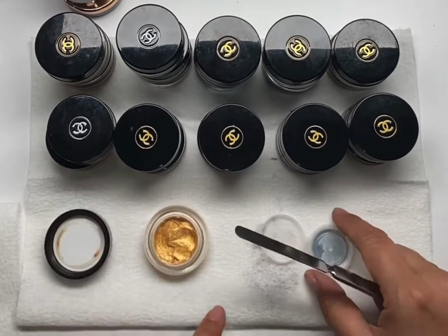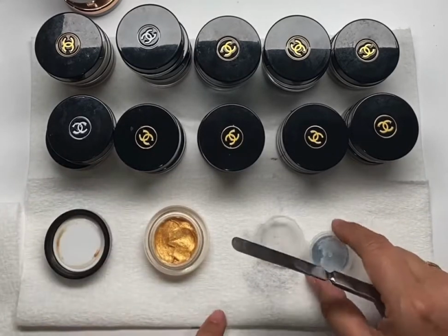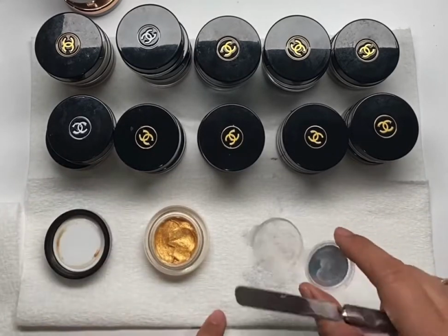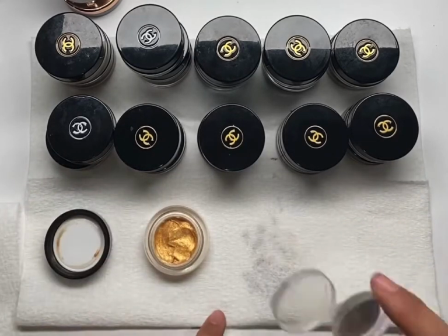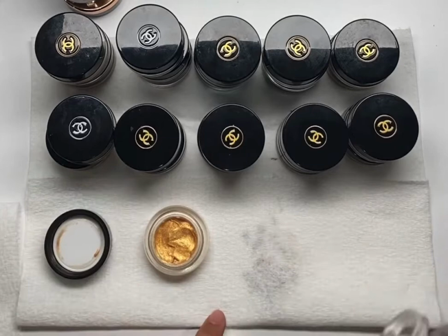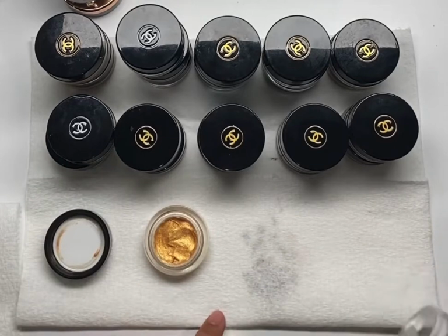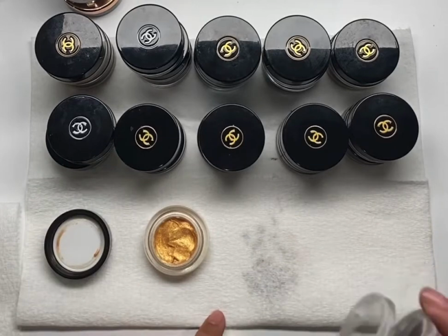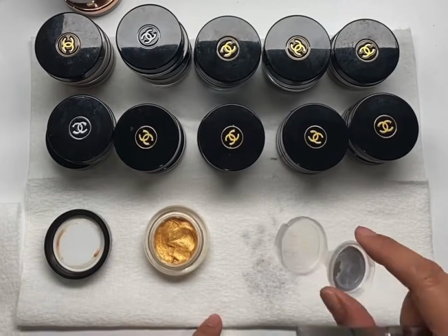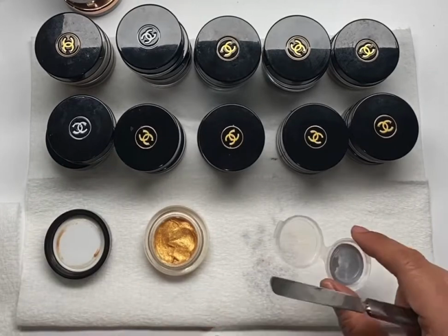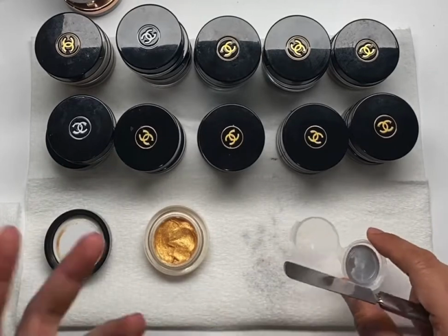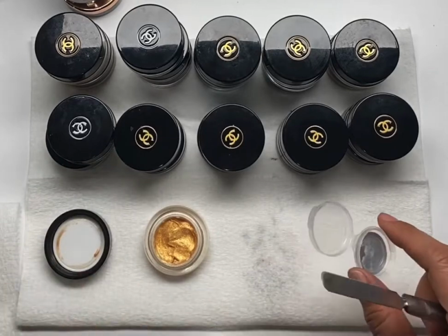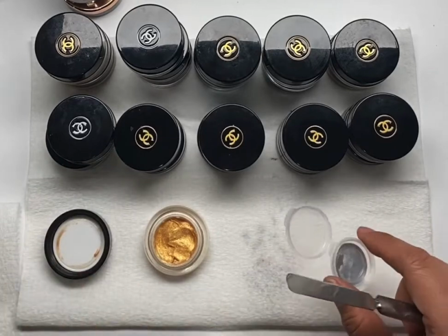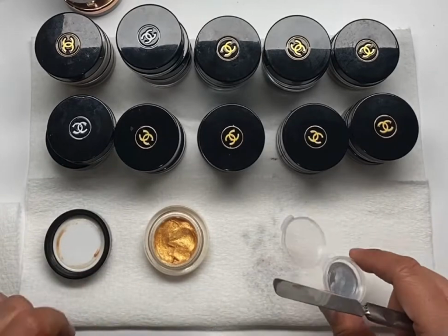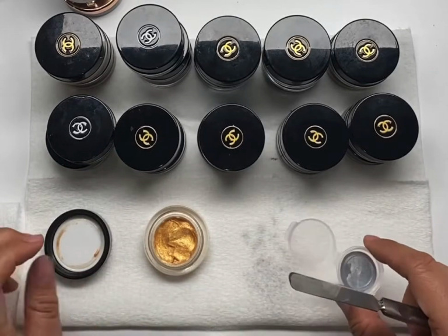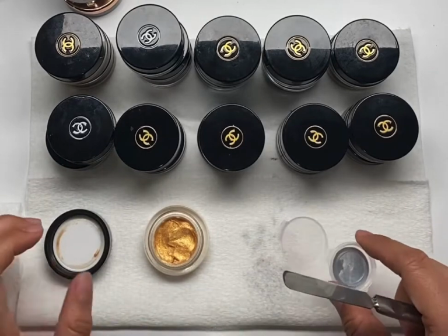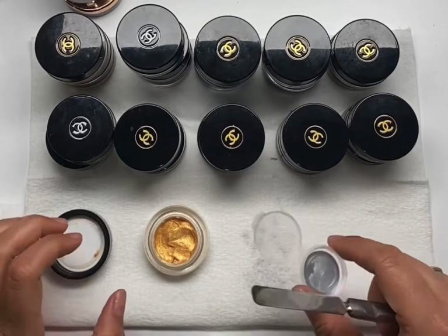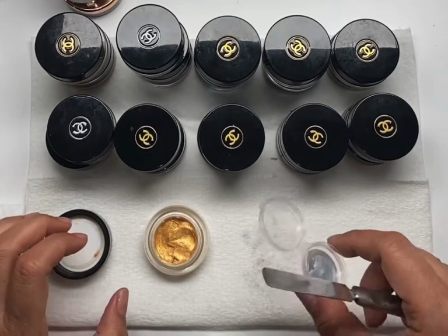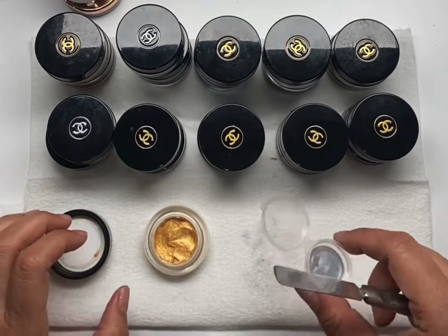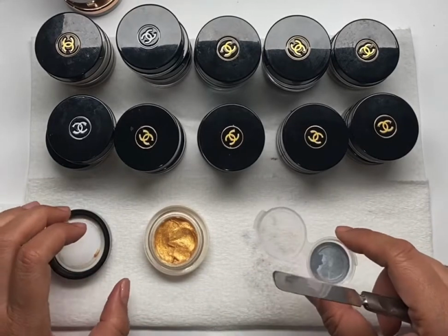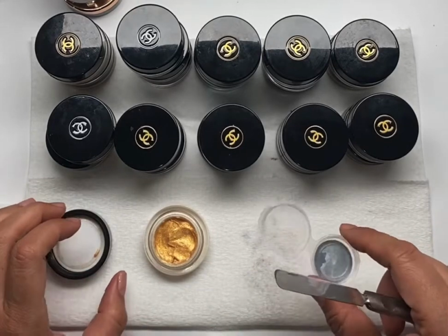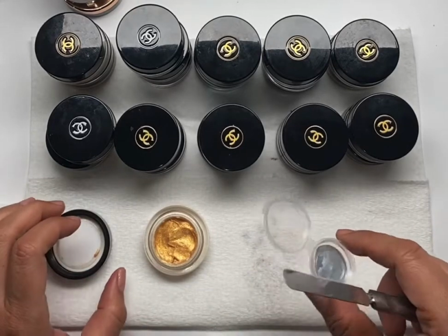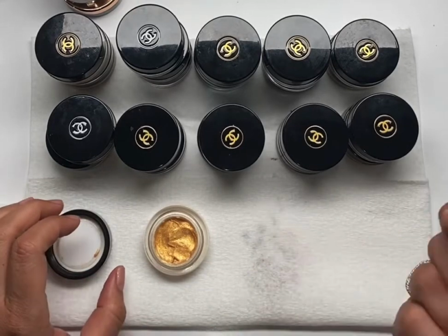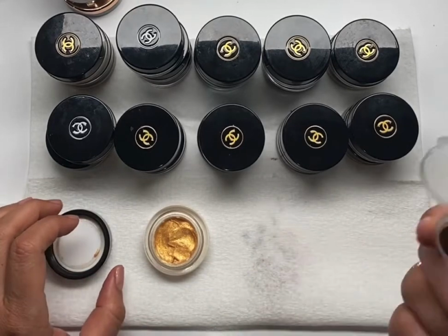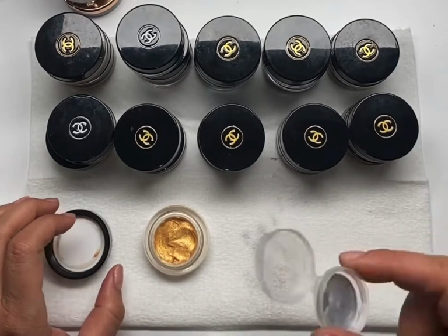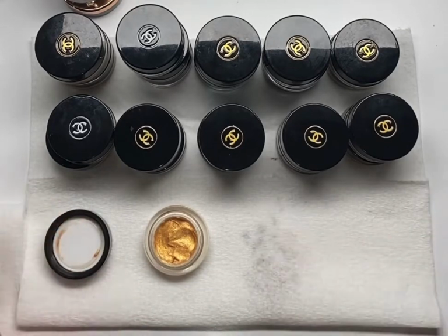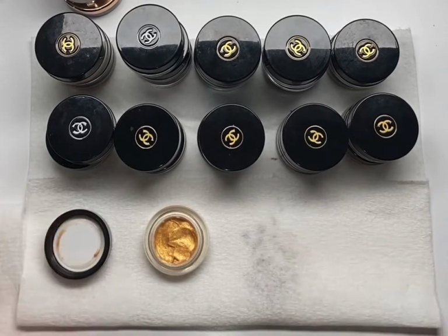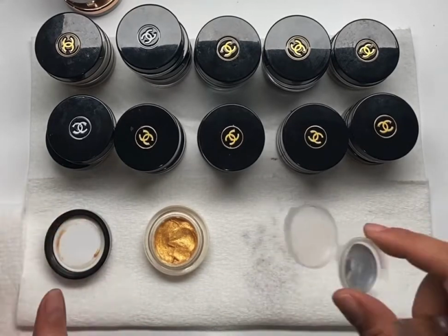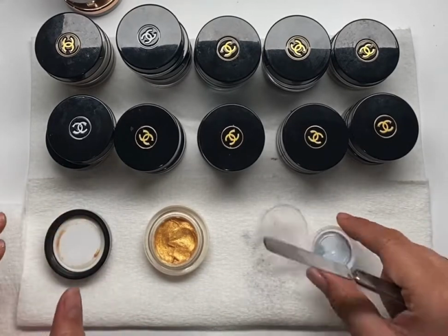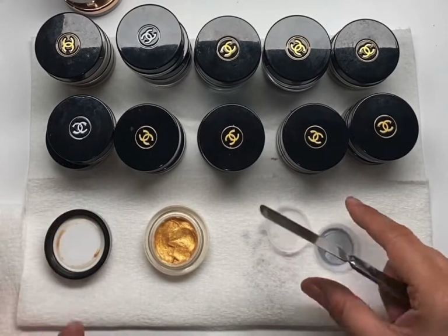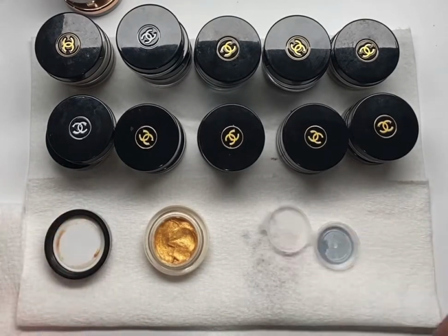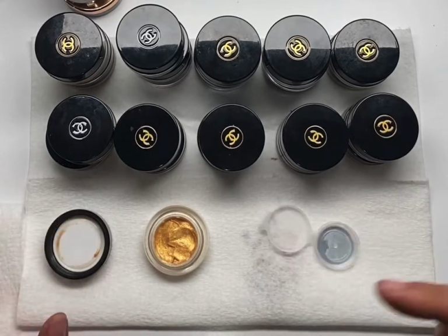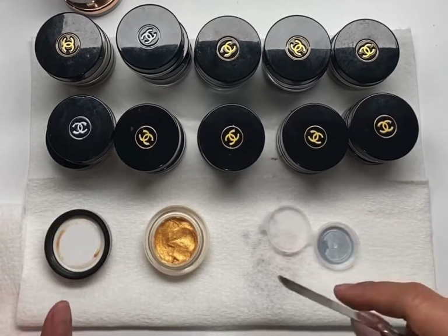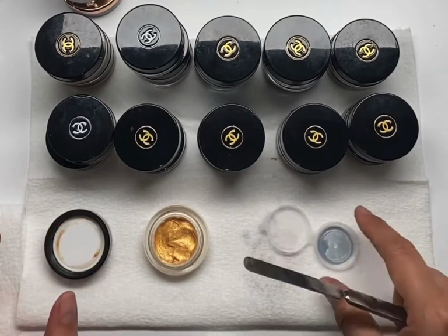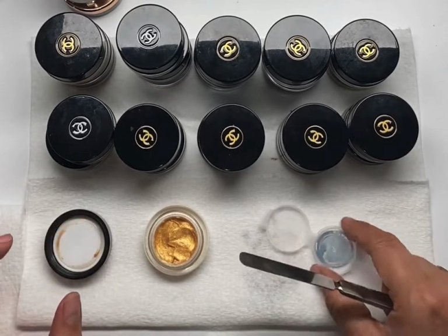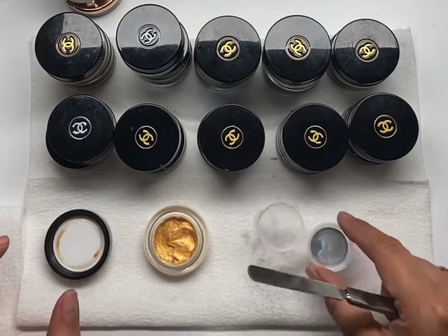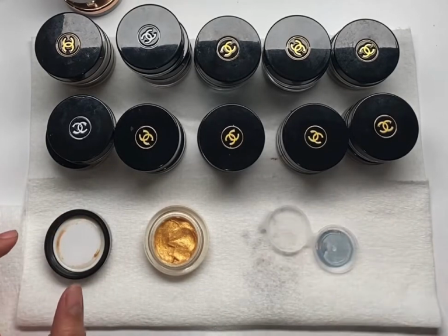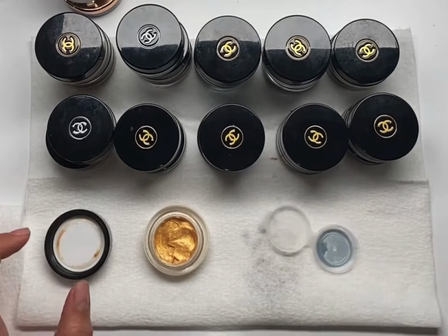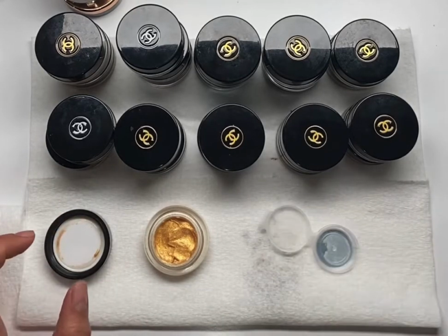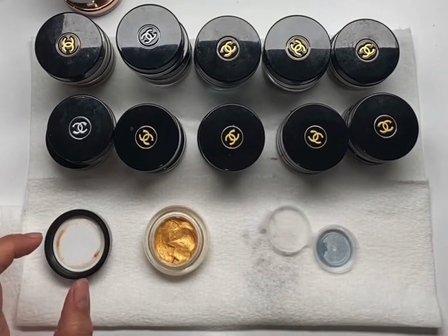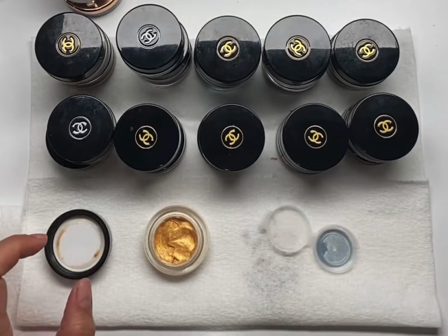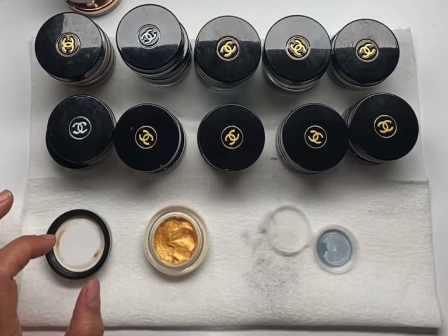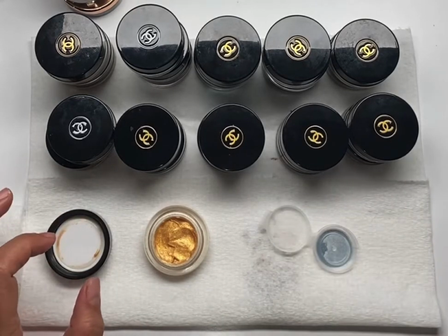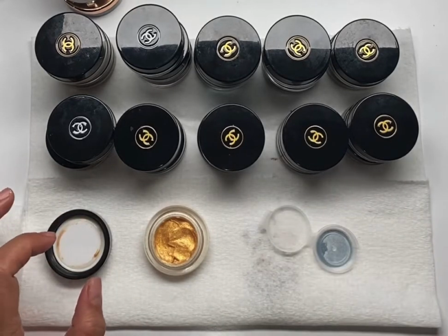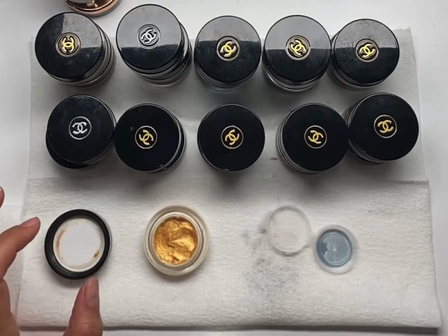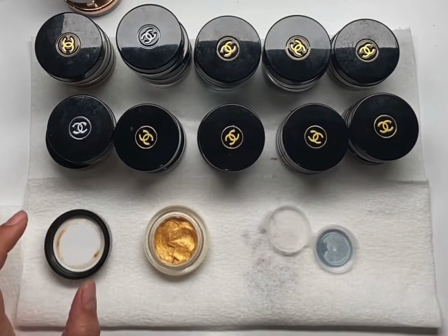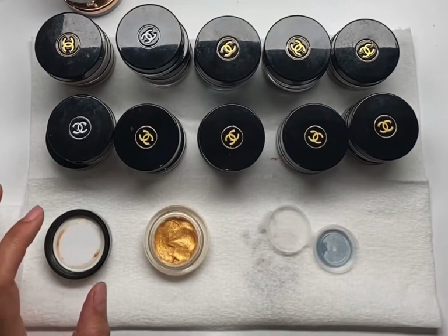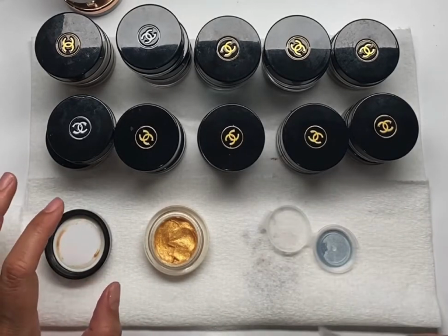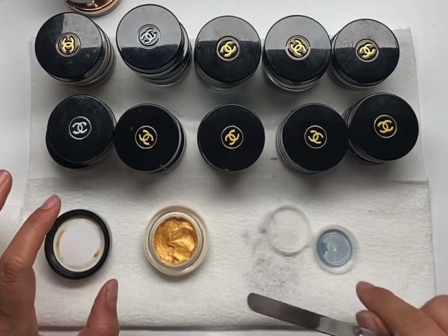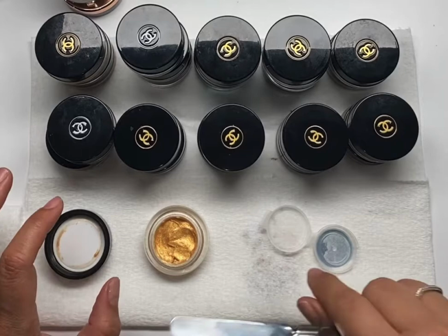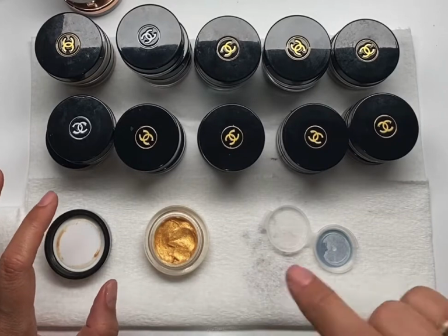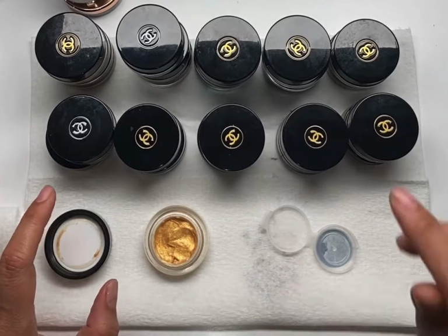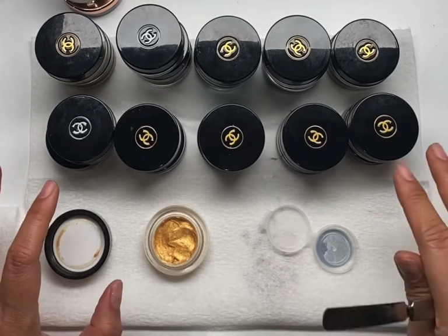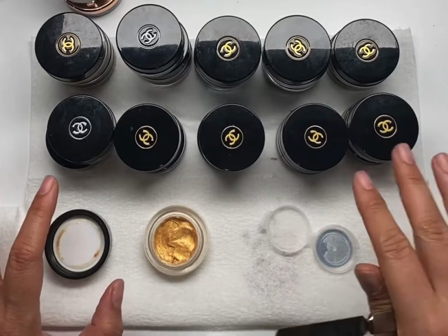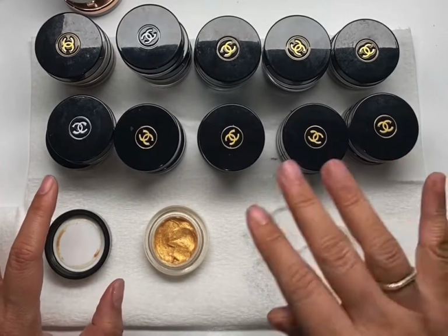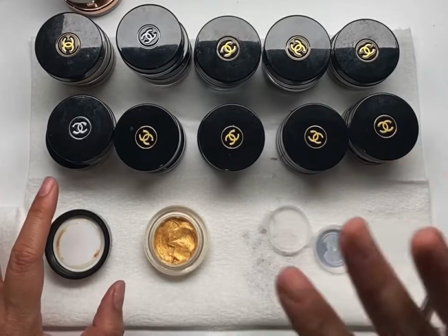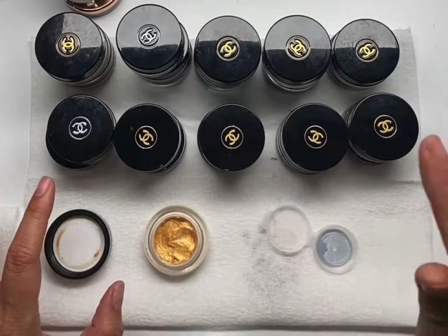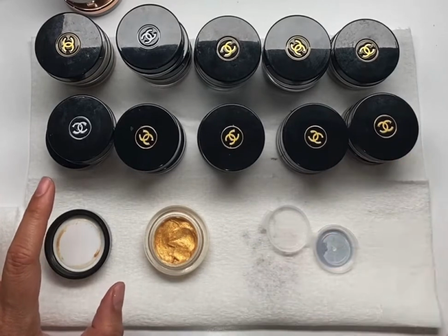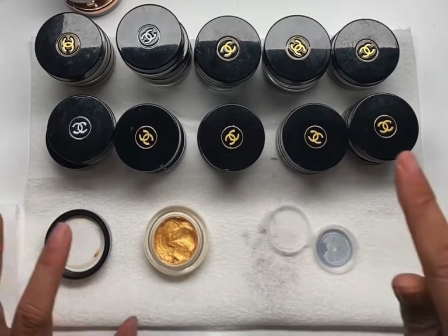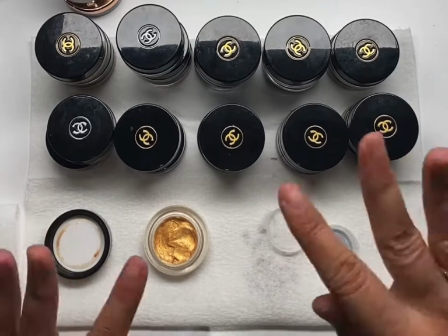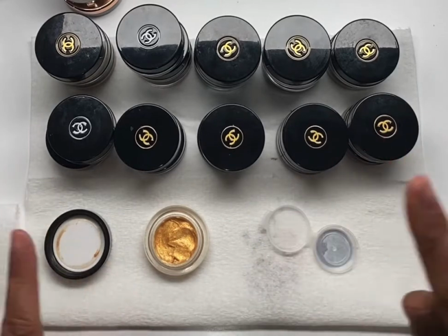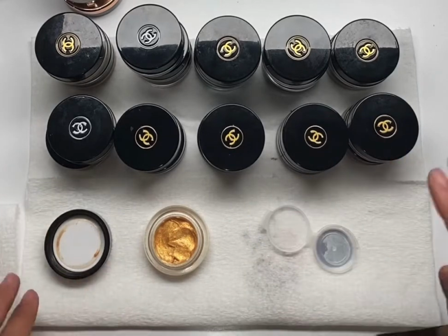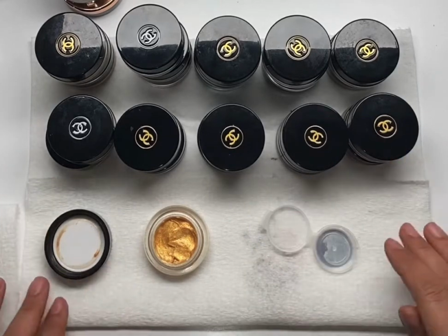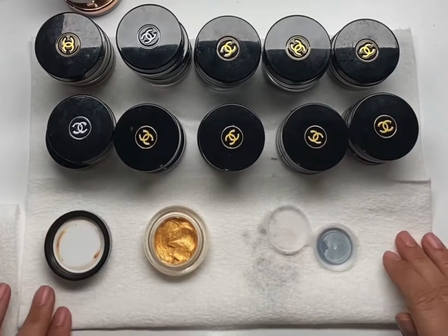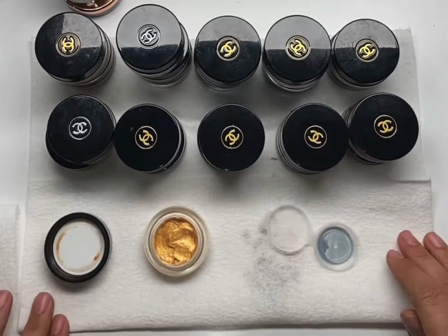I feel like they almost do better in pods than in the original container — same thing with paint pots. I think next year I'm just going to depot it right away and put them in clamshells, because this is depressing, and you'll find out why.